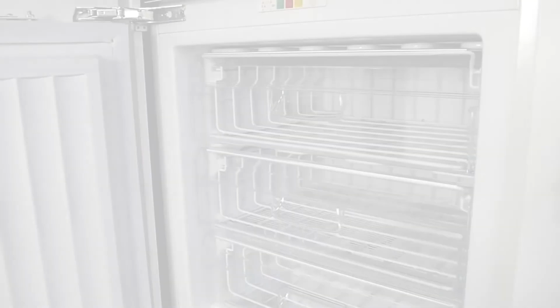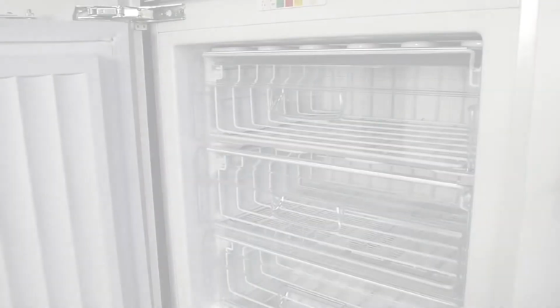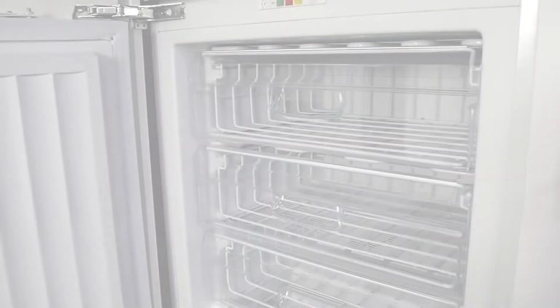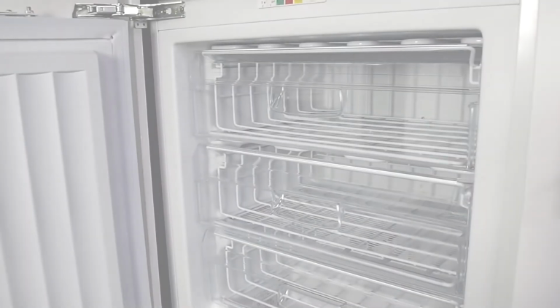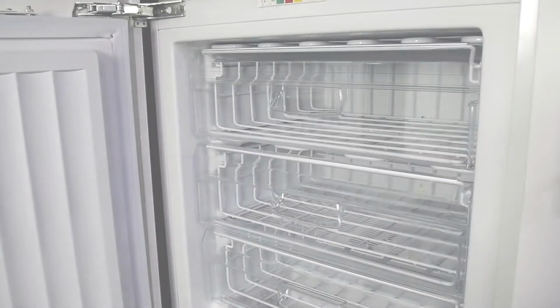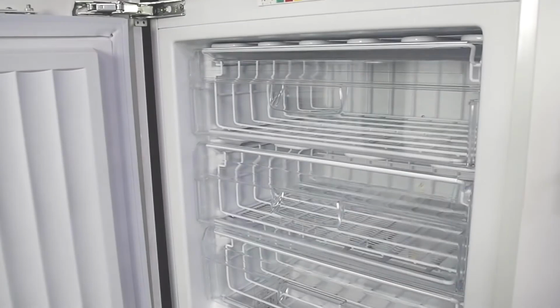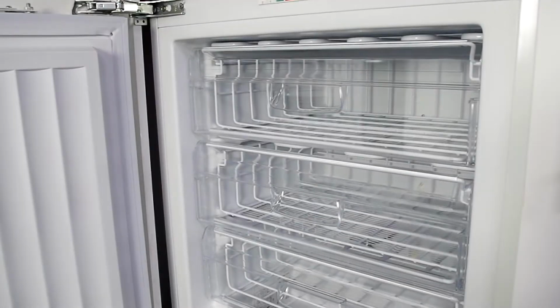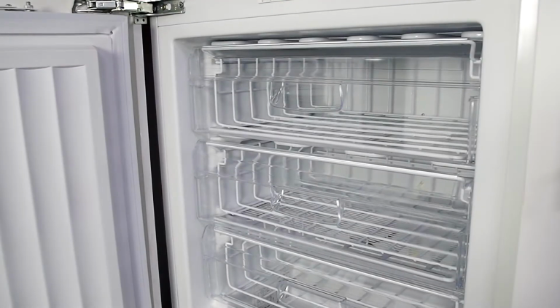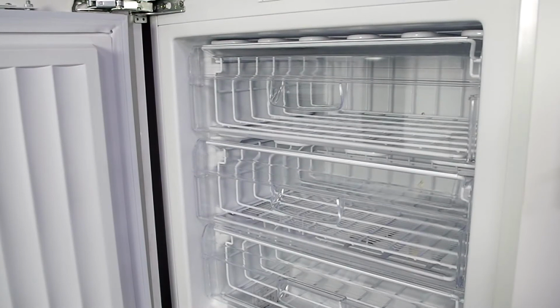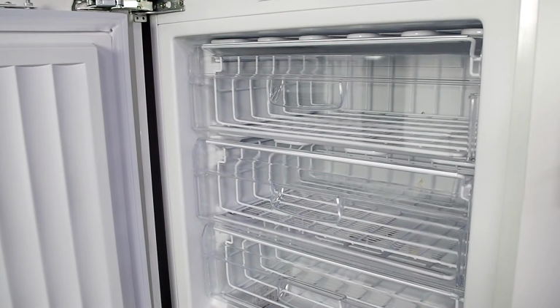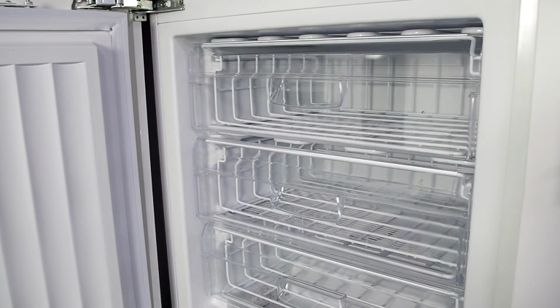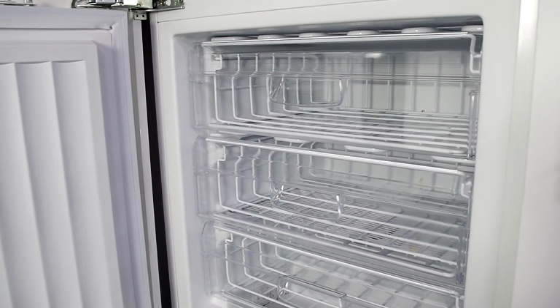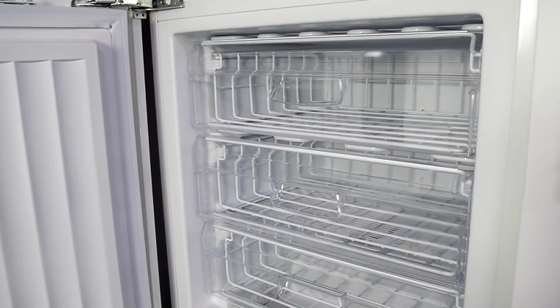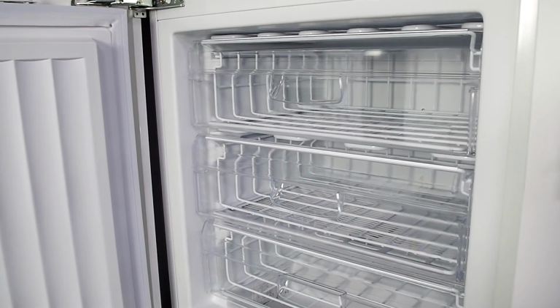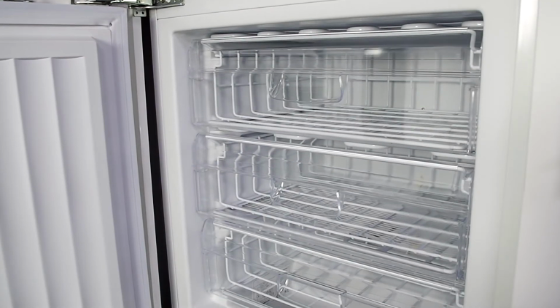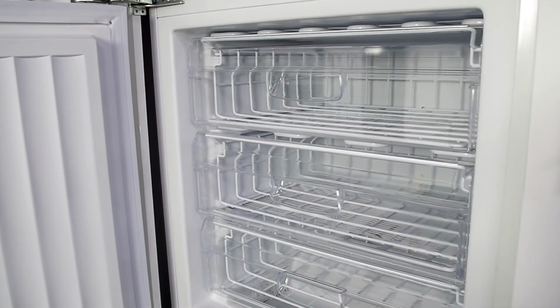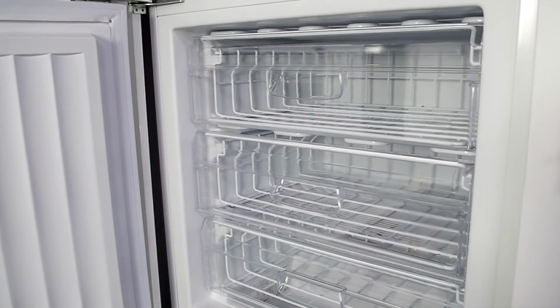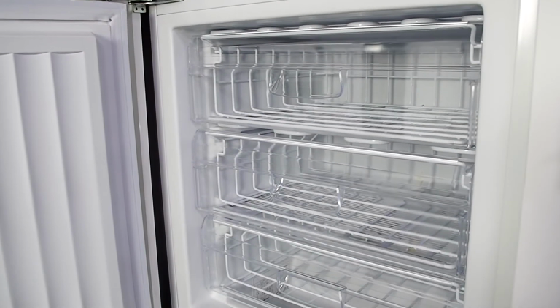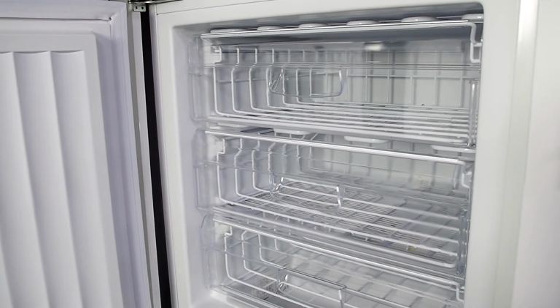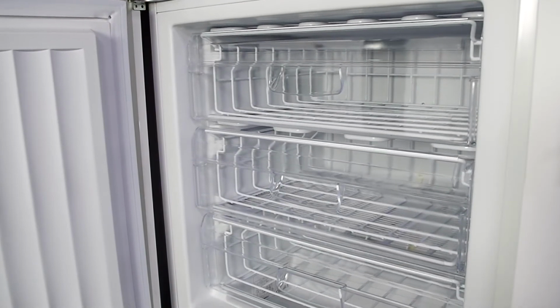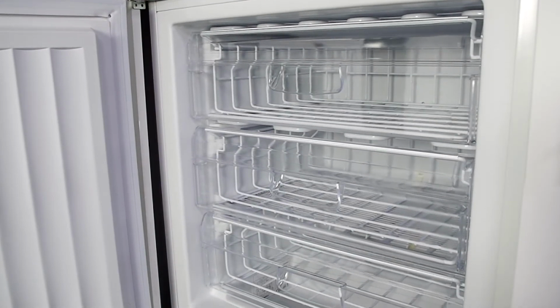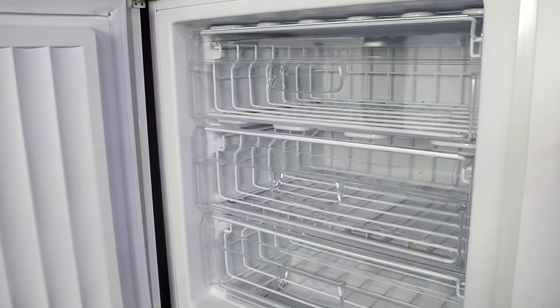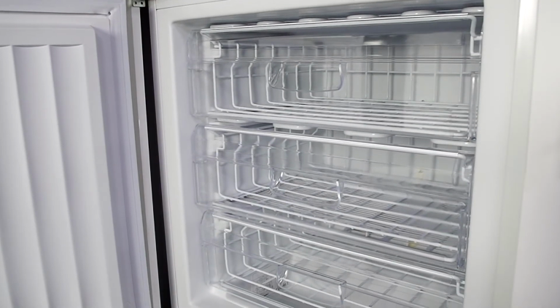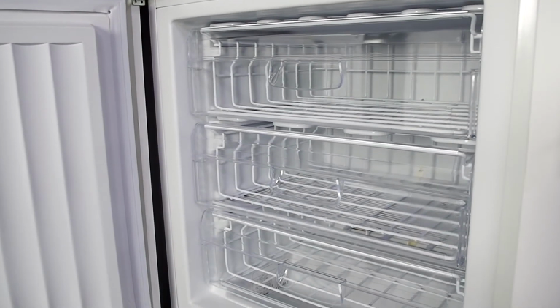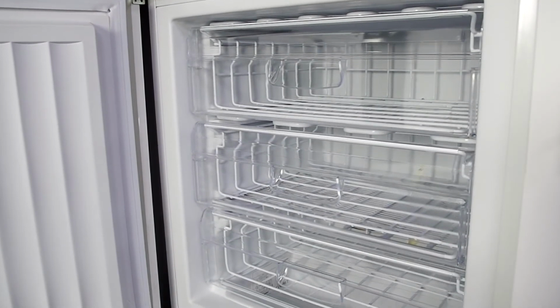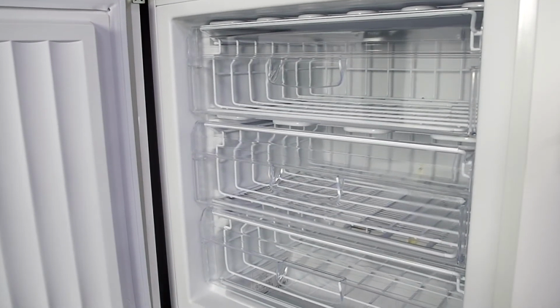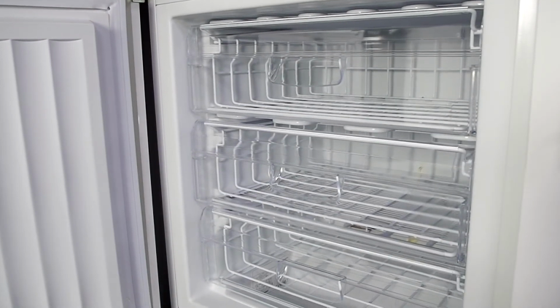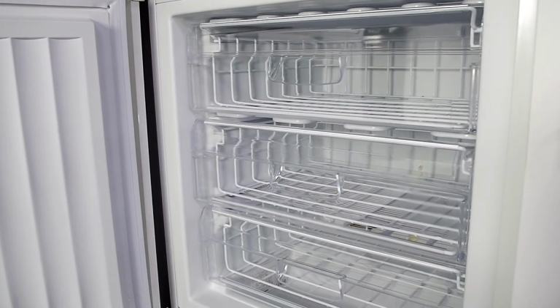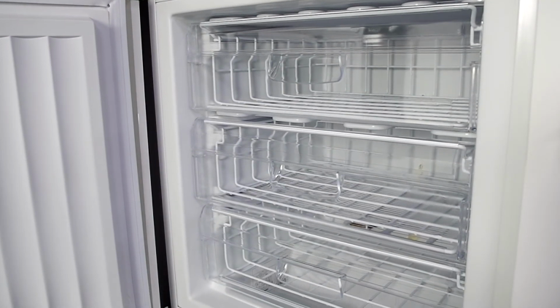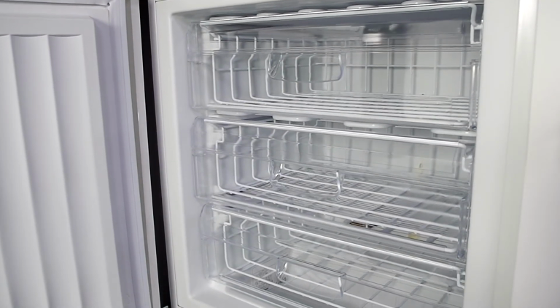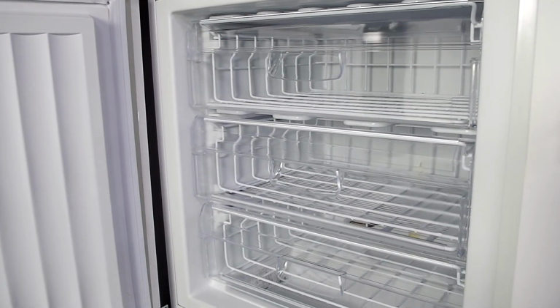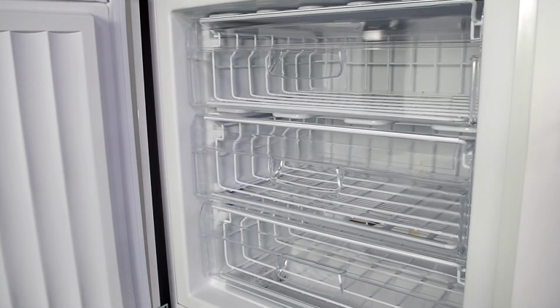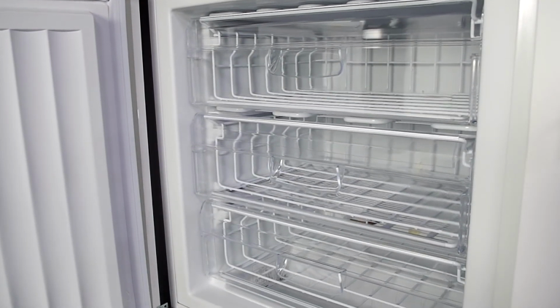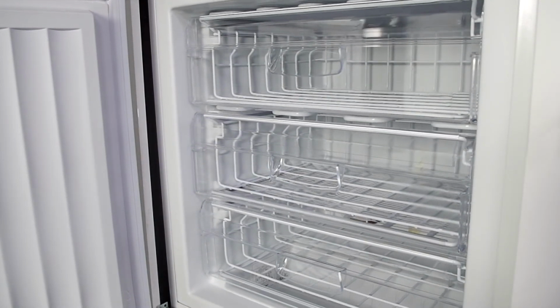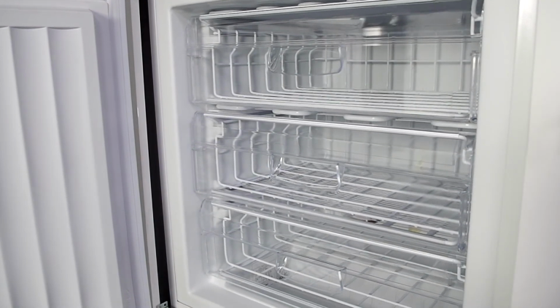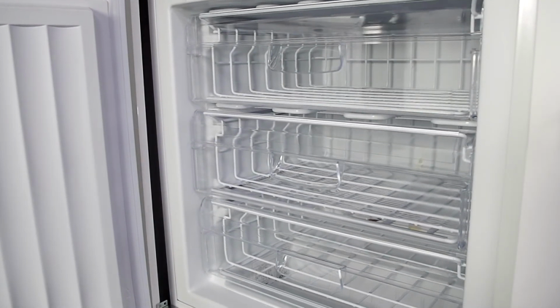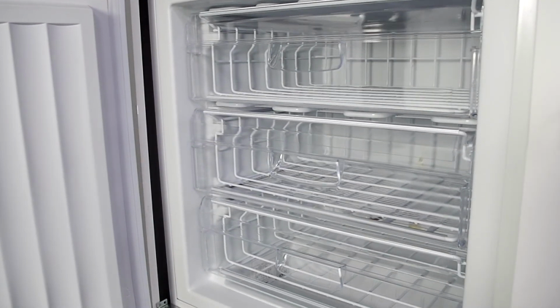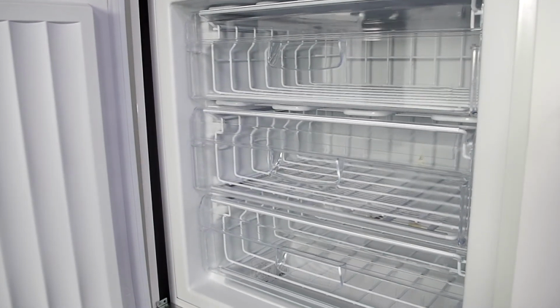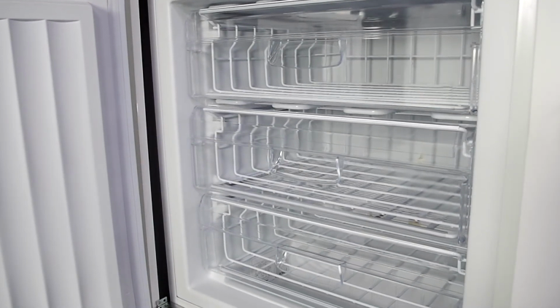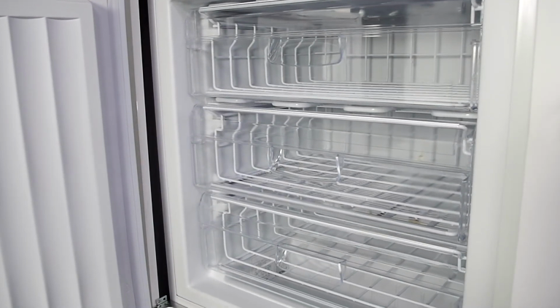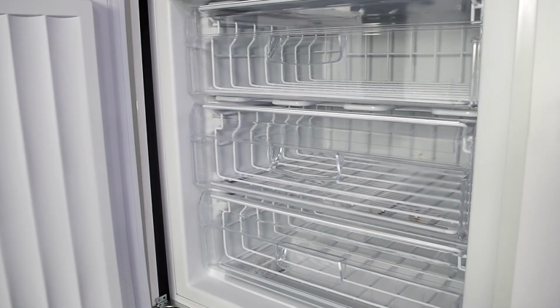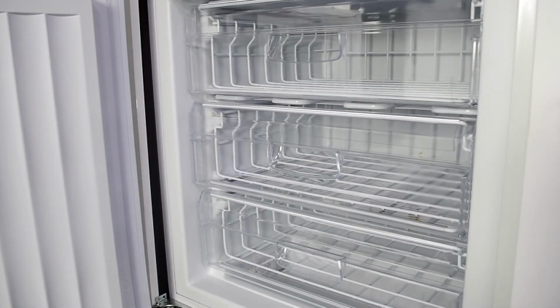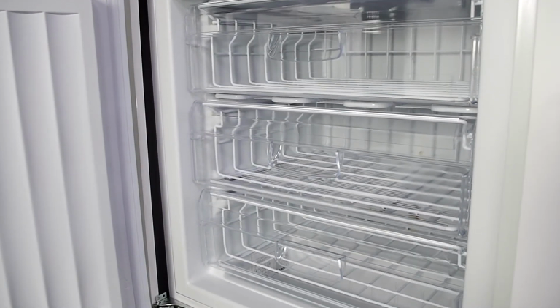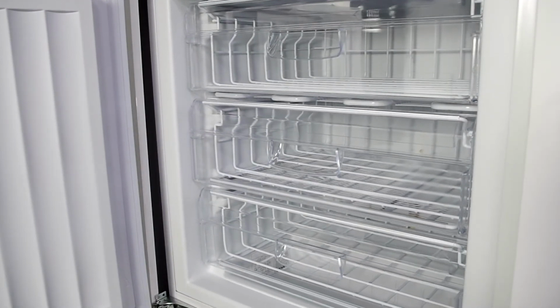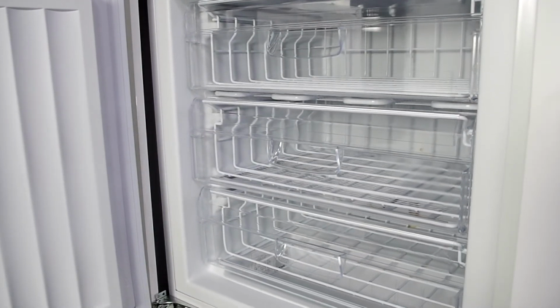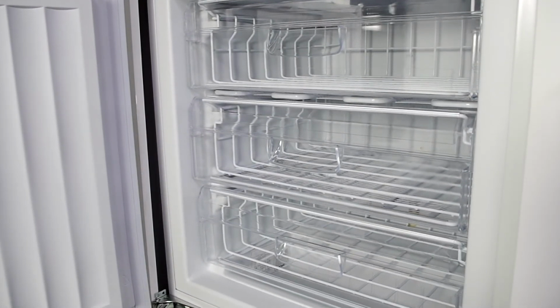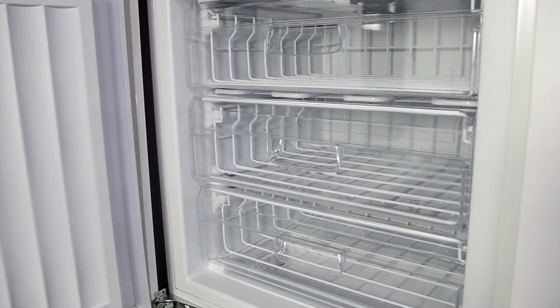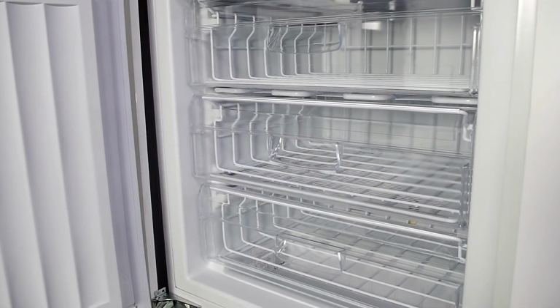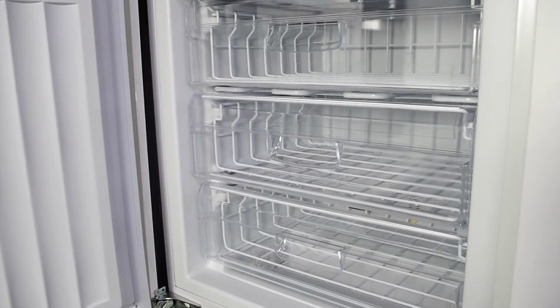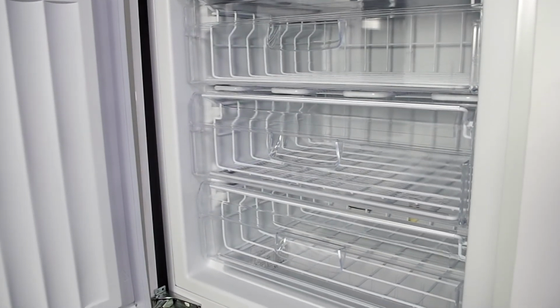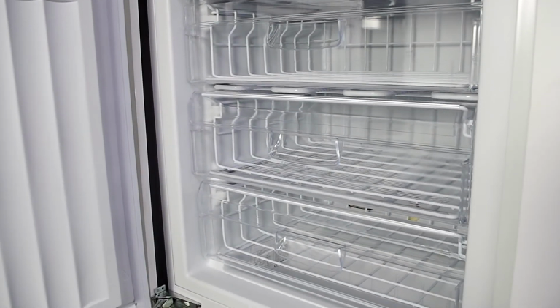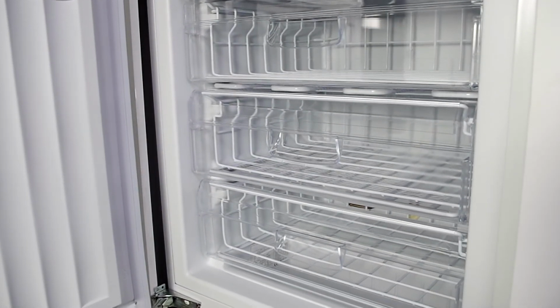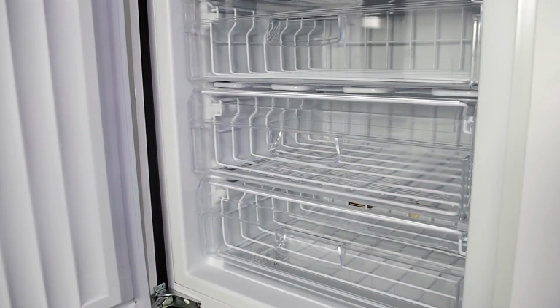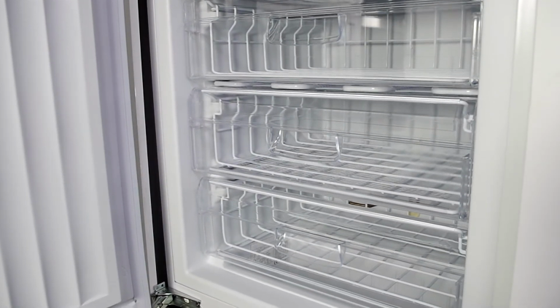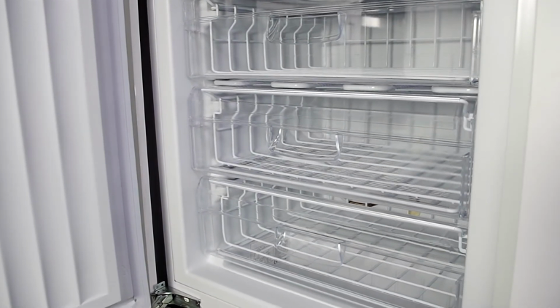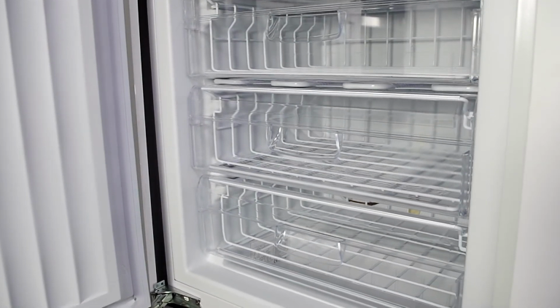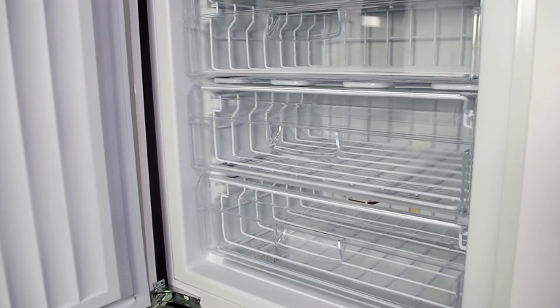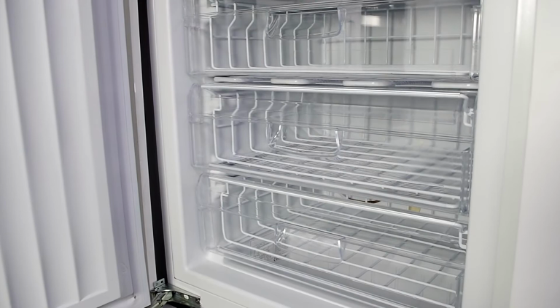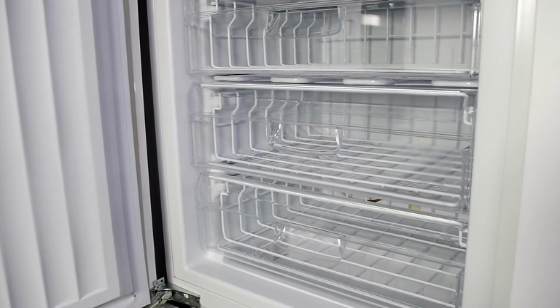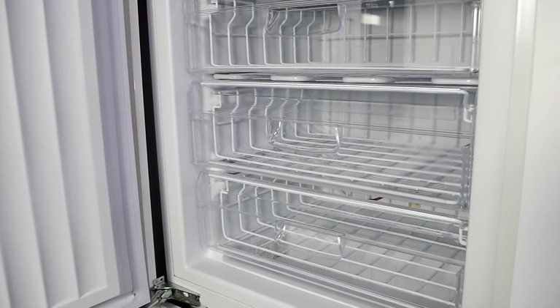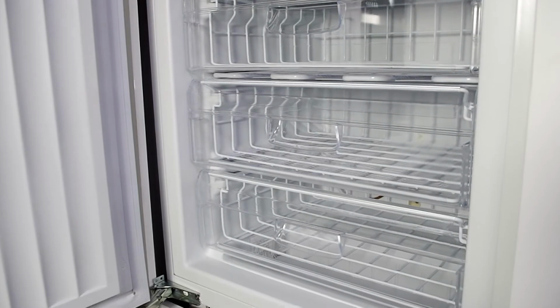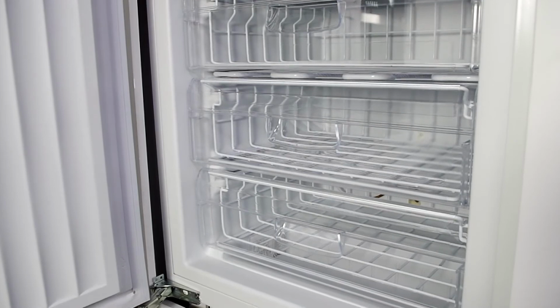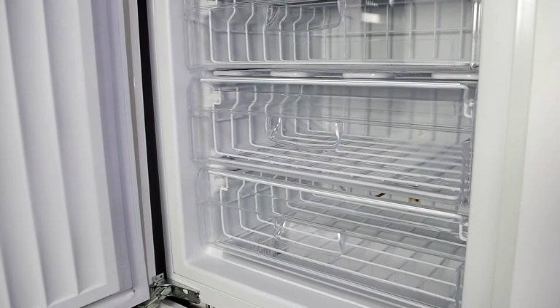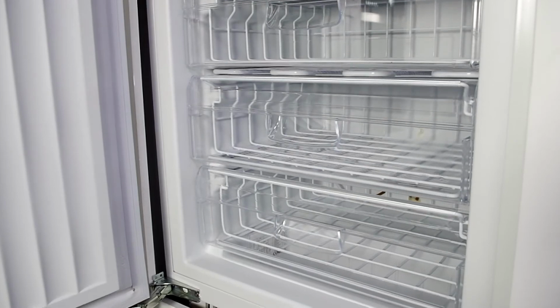When it comes to cleaning, these drawers are really easy to remove and to clean — simply wipe them down with a damp cloth and they will look as good as new.